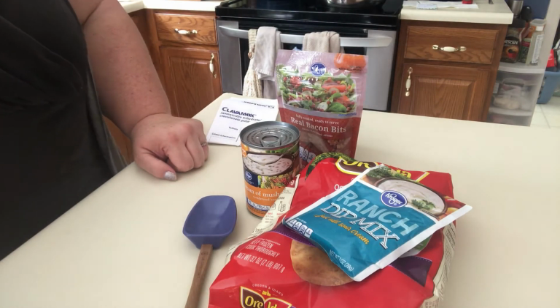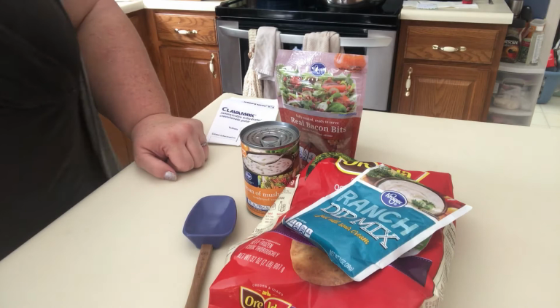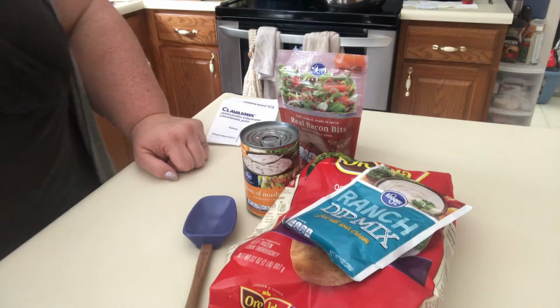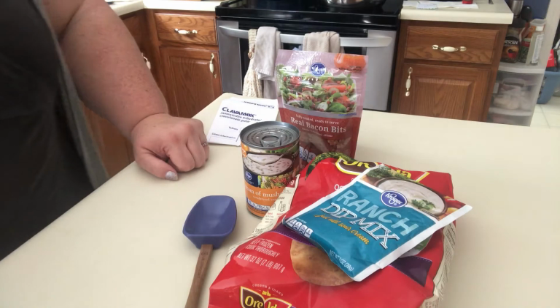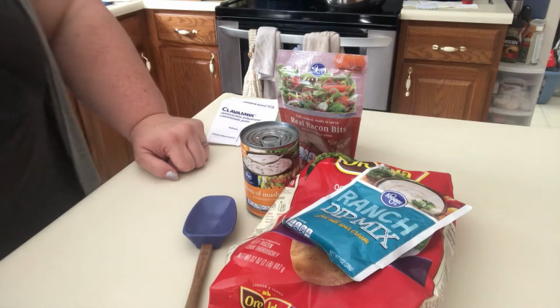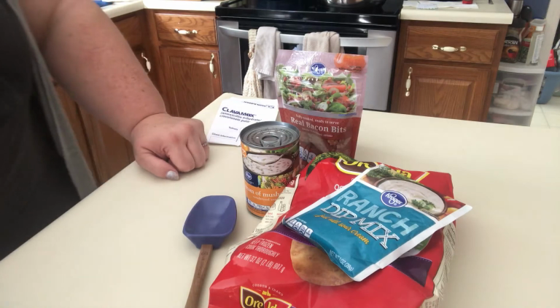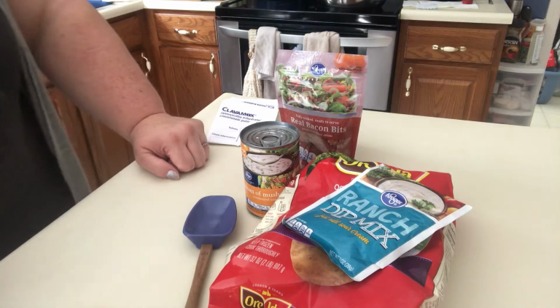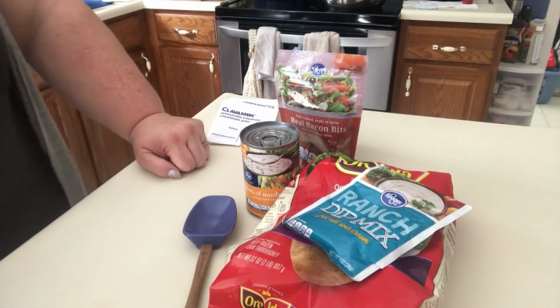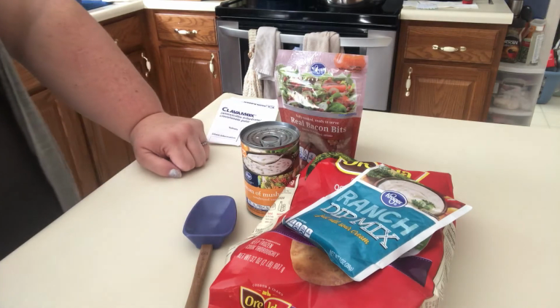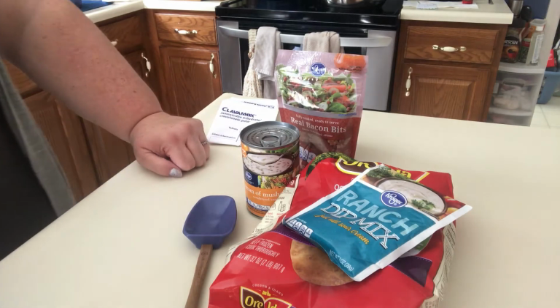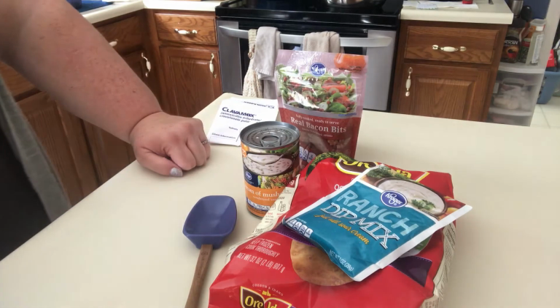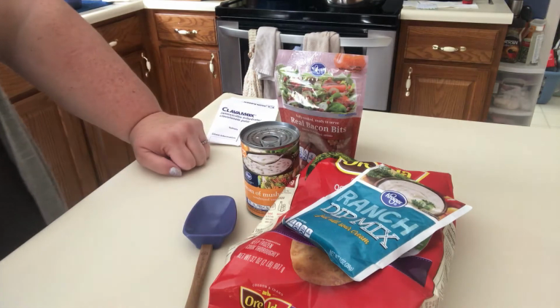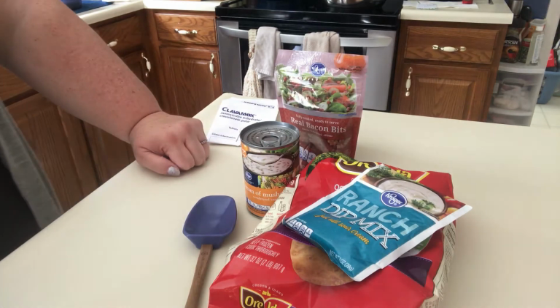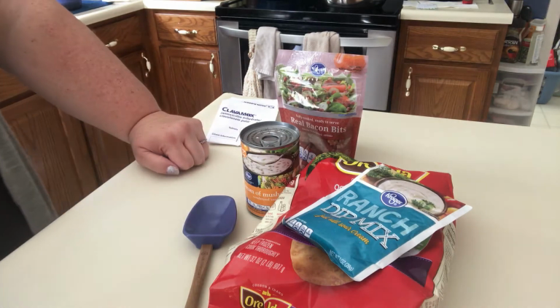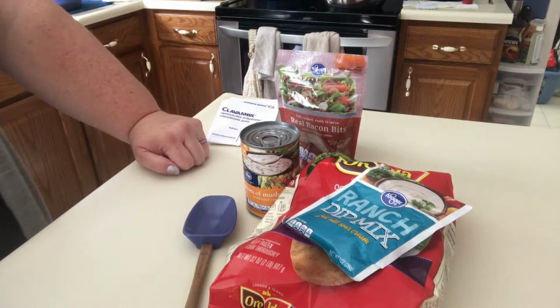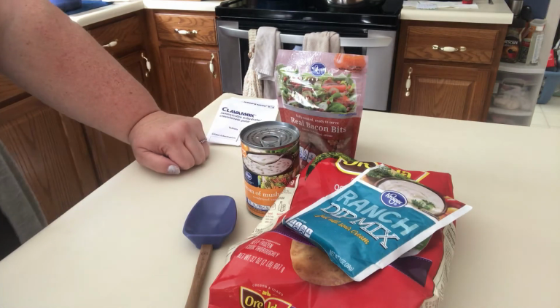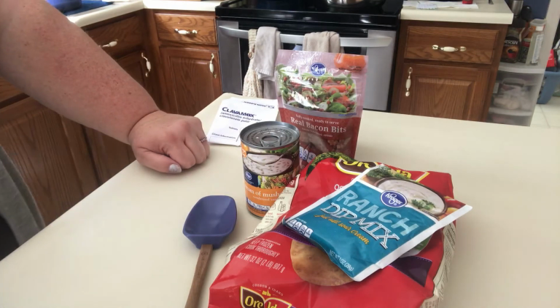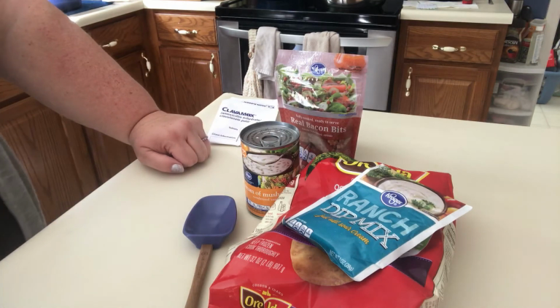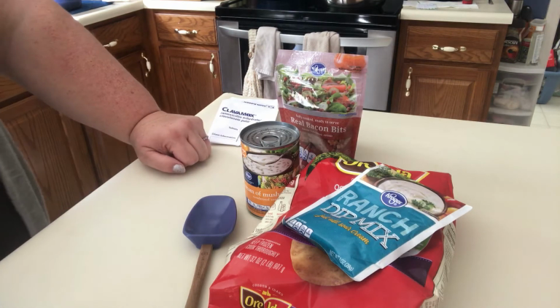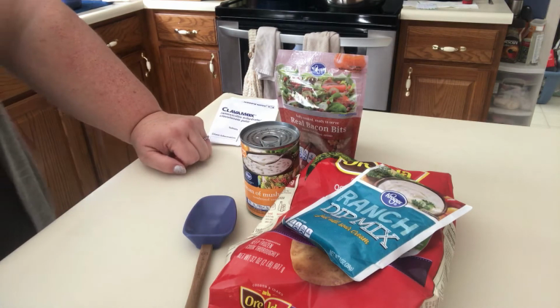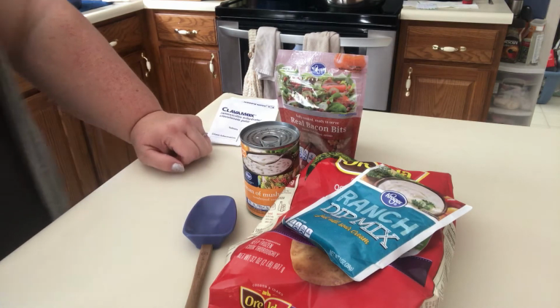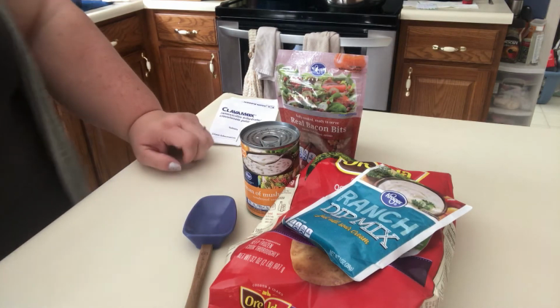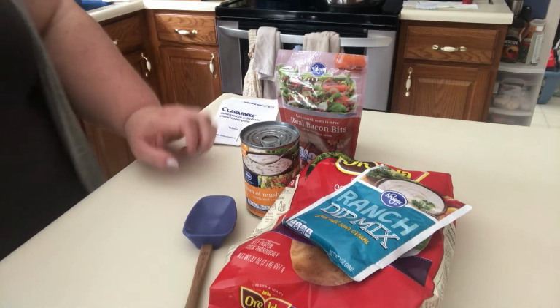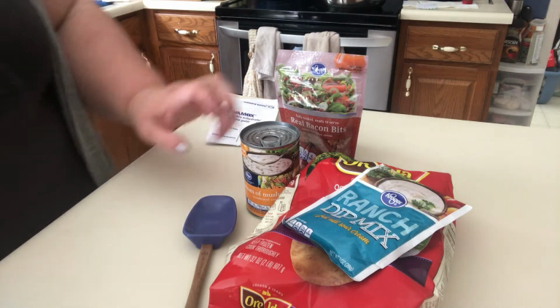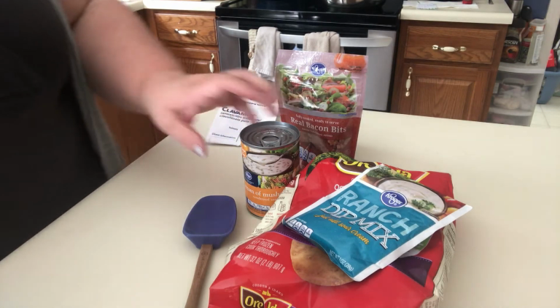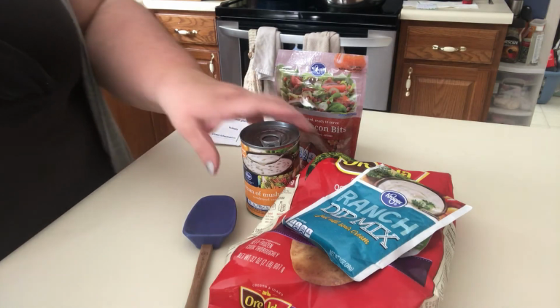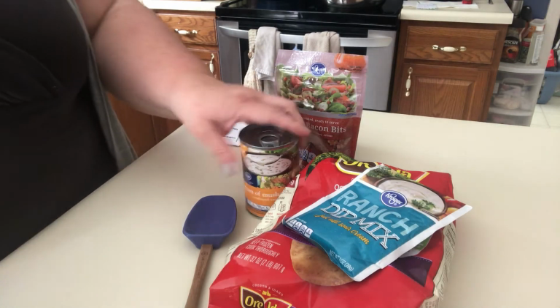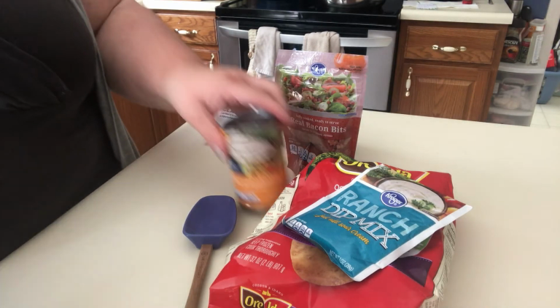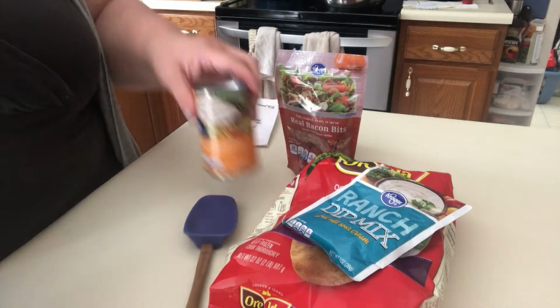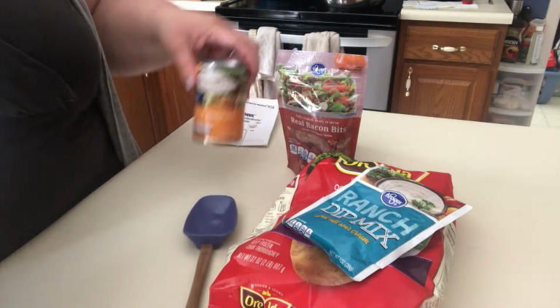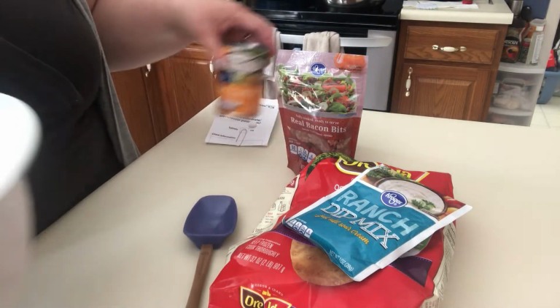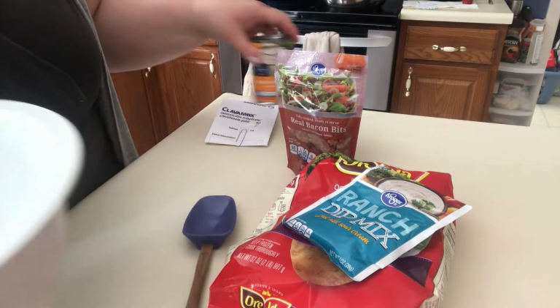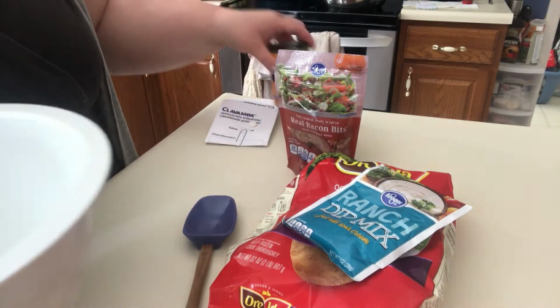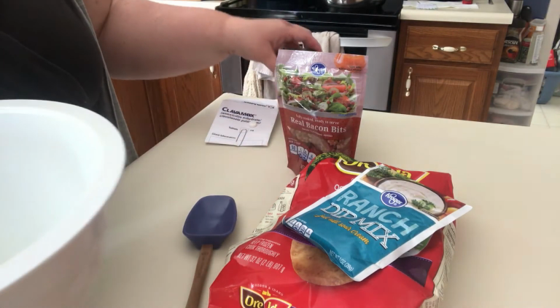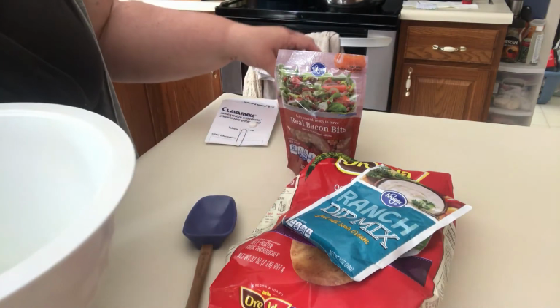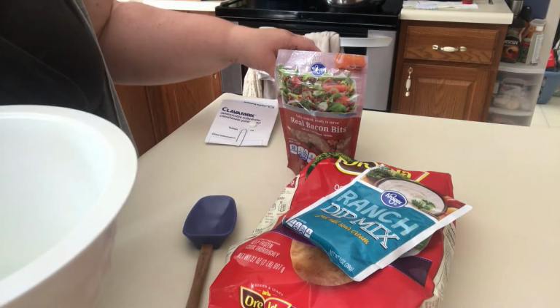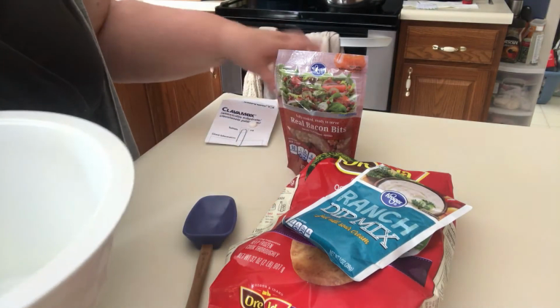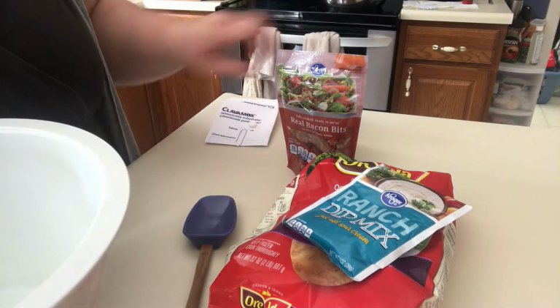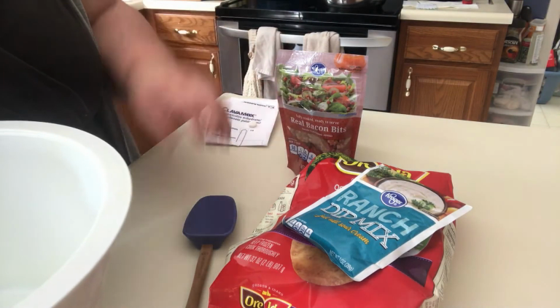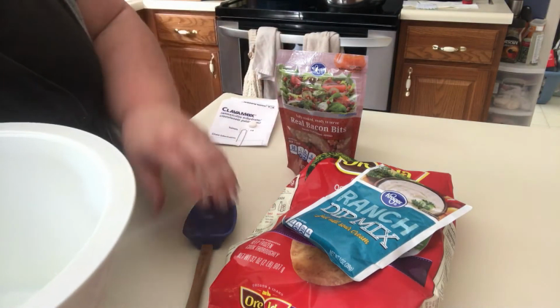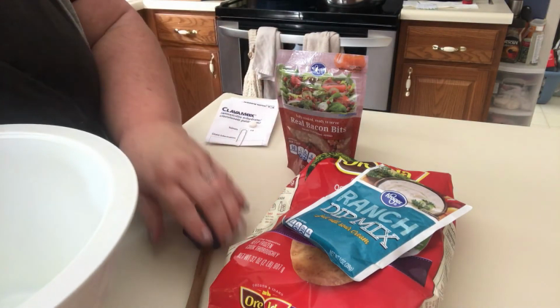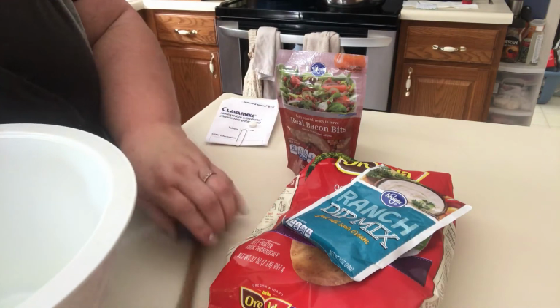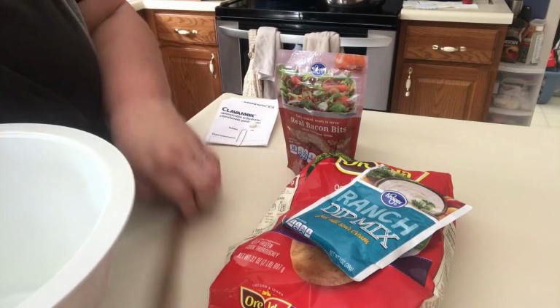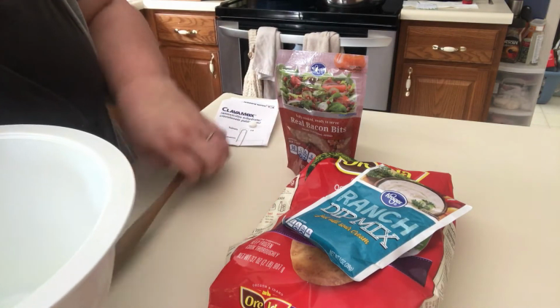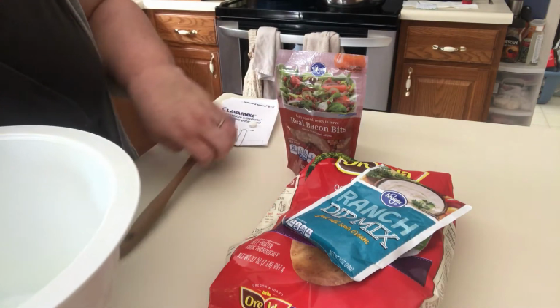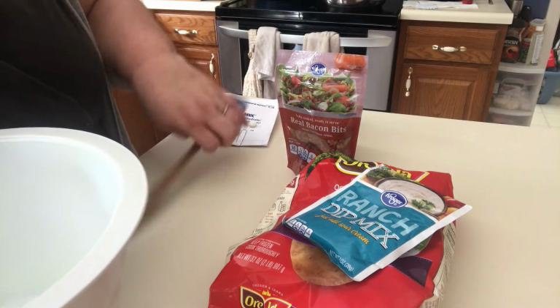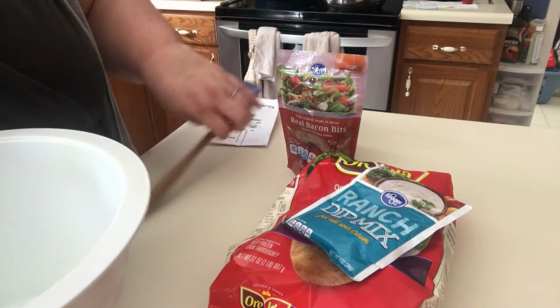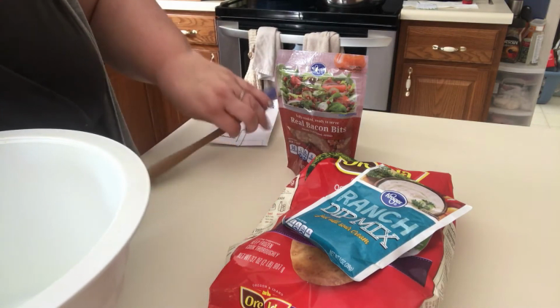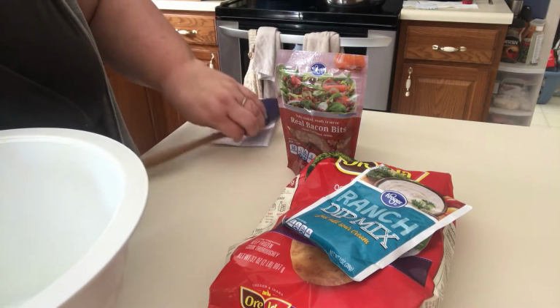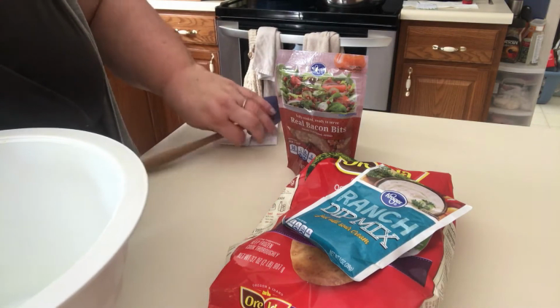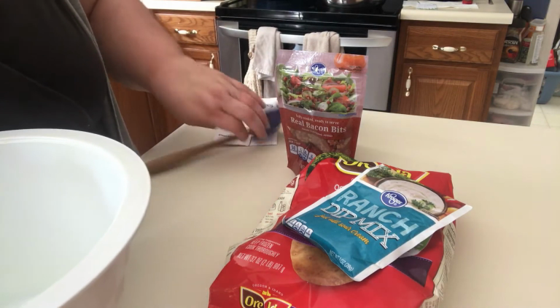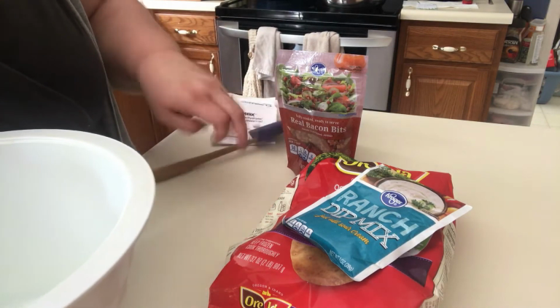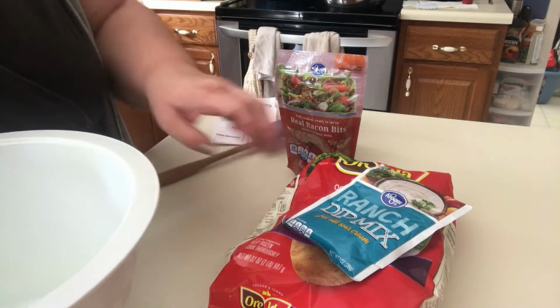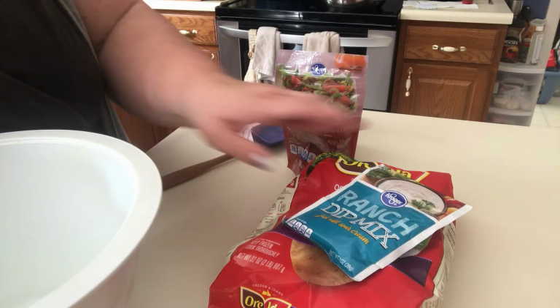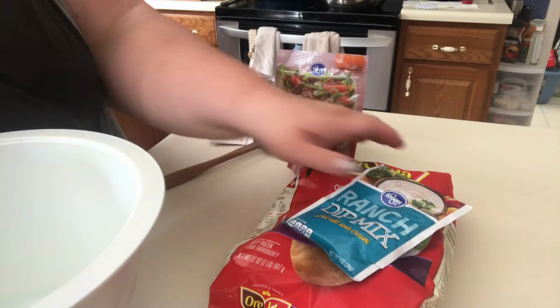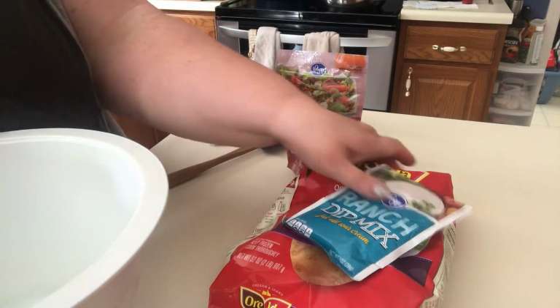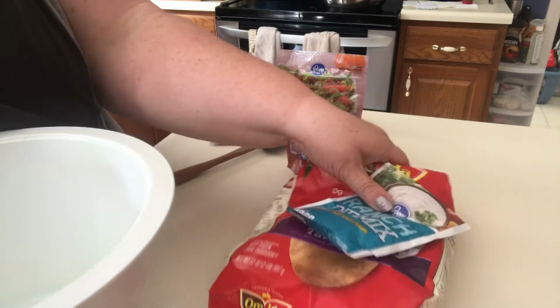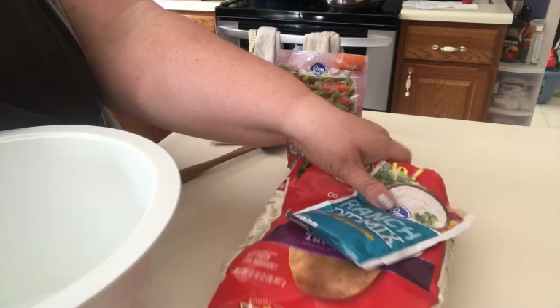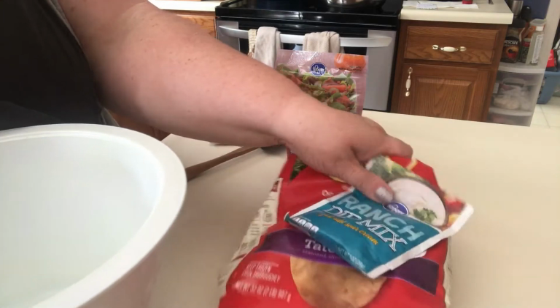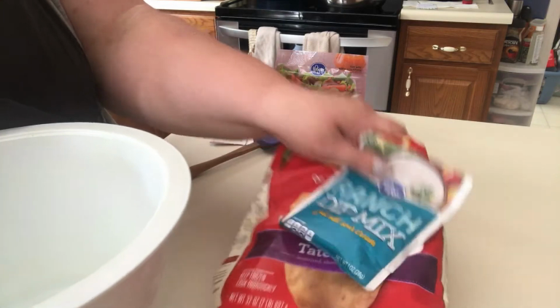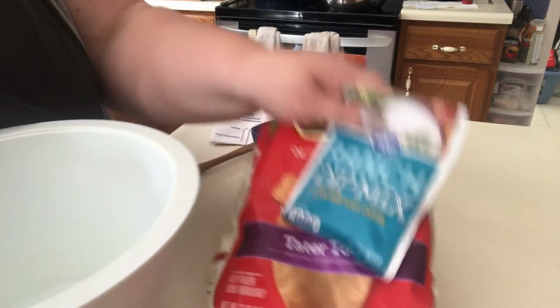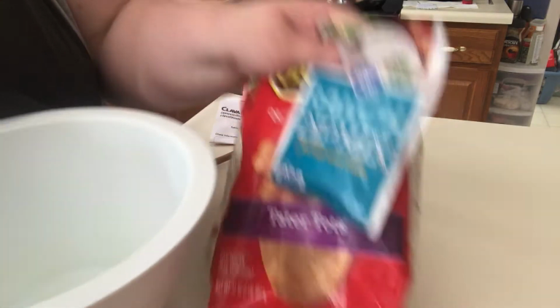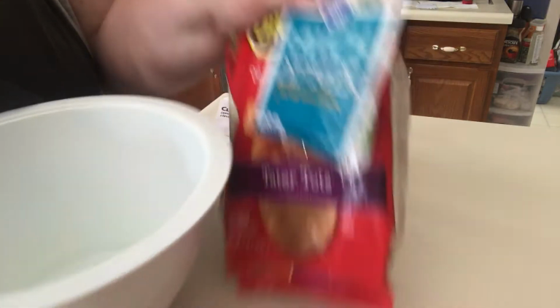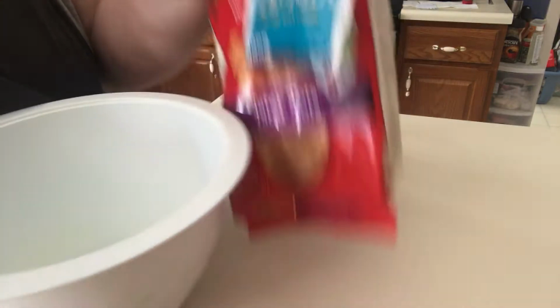I actually have three pounds going because I need a pound and a half for another meal, so I thought I'd just go ahead and brown it all at once.